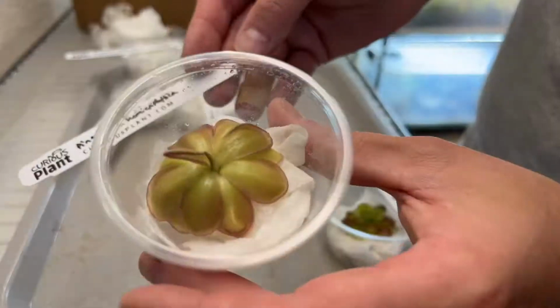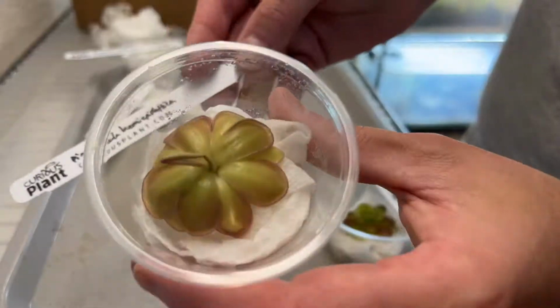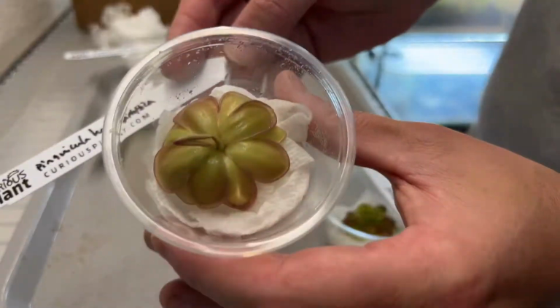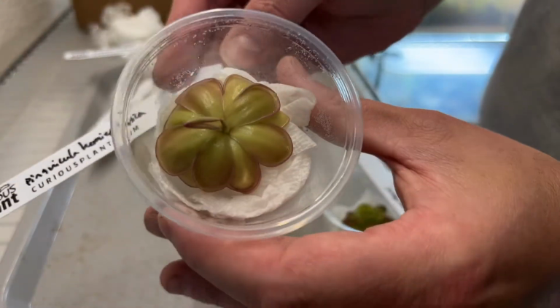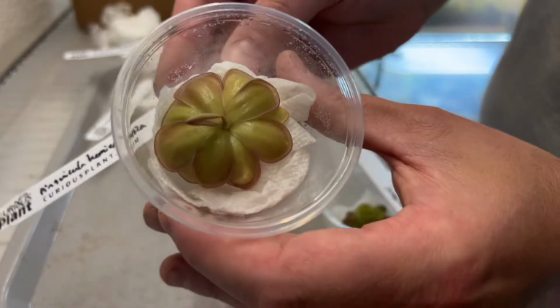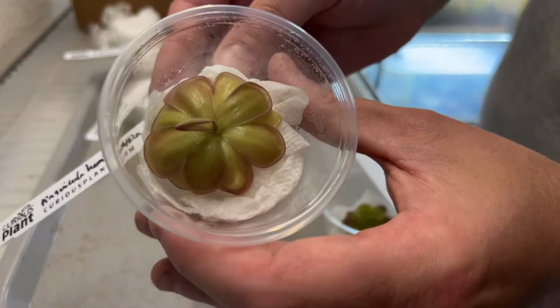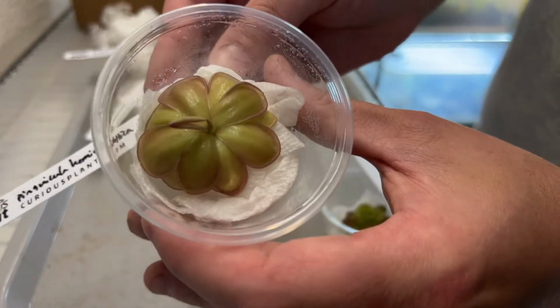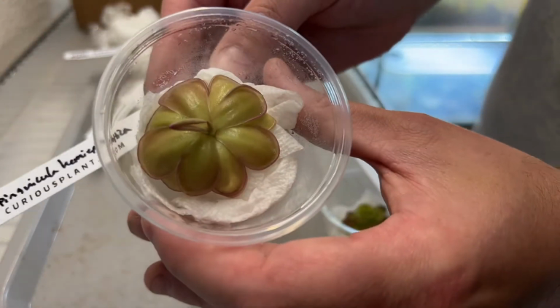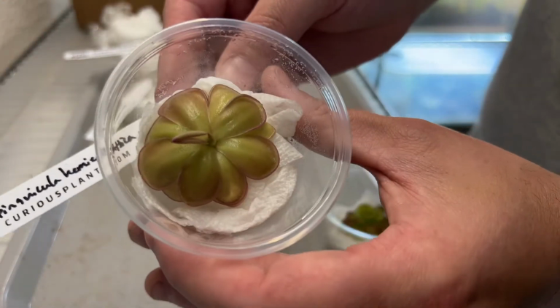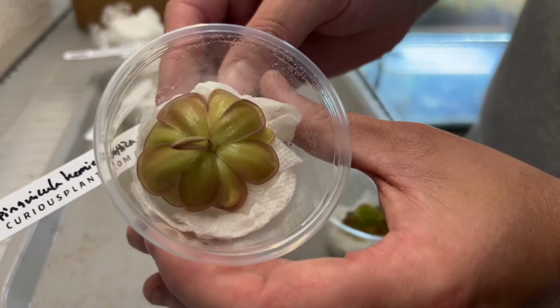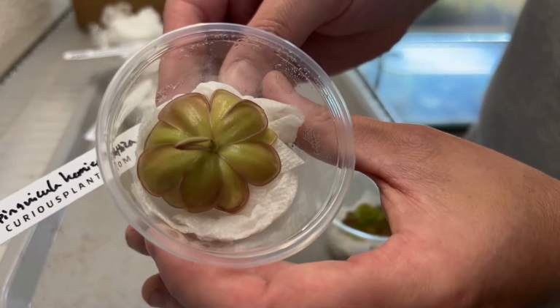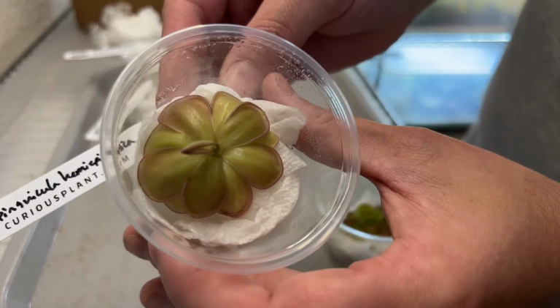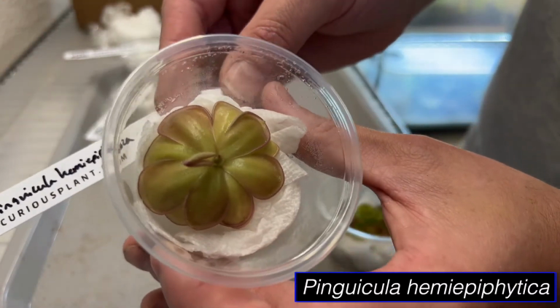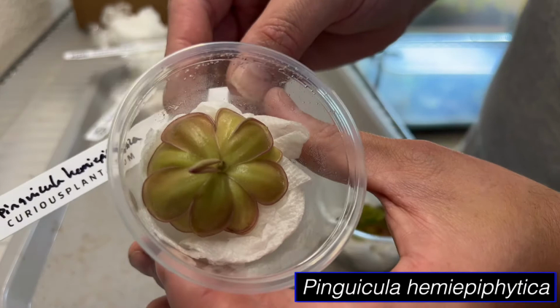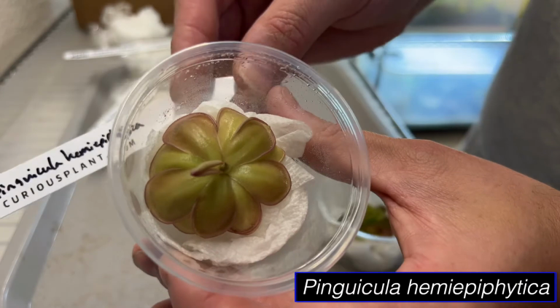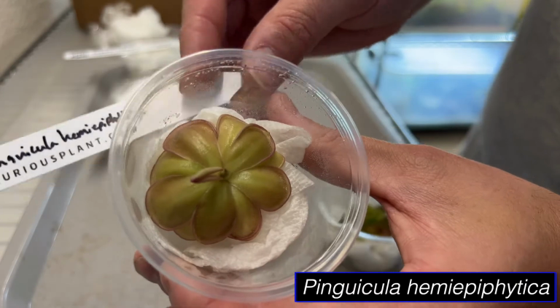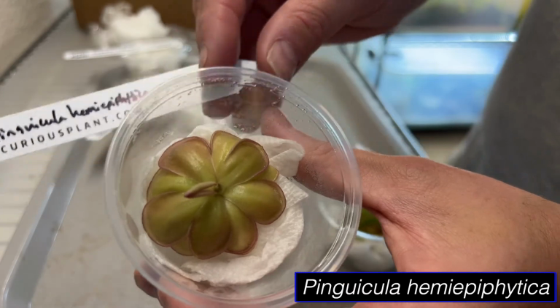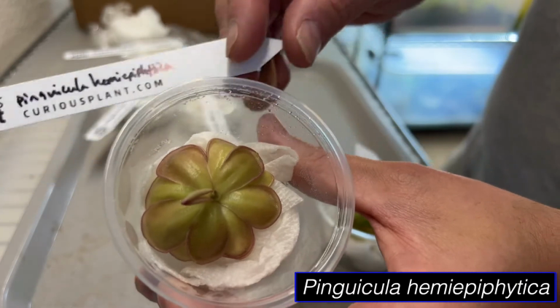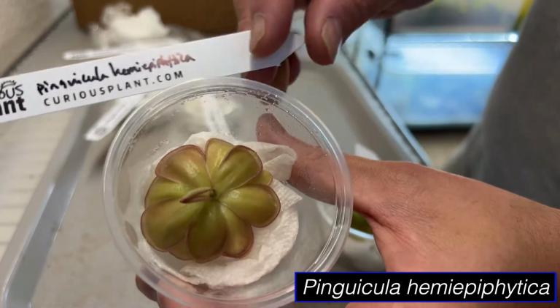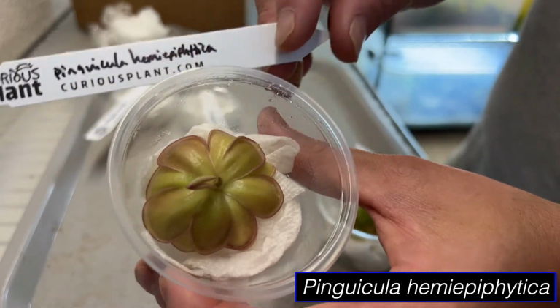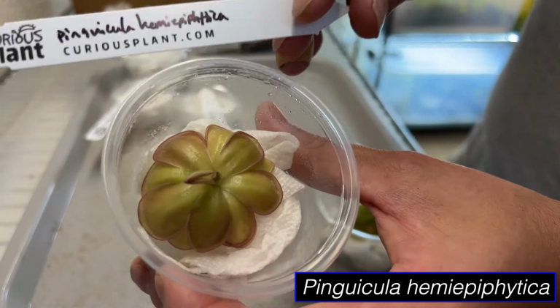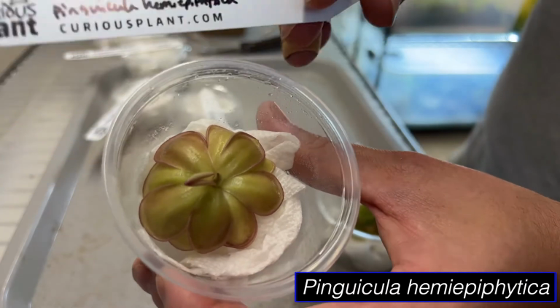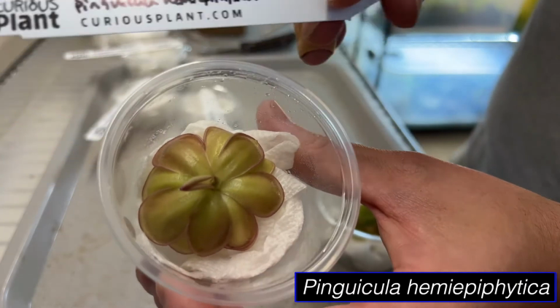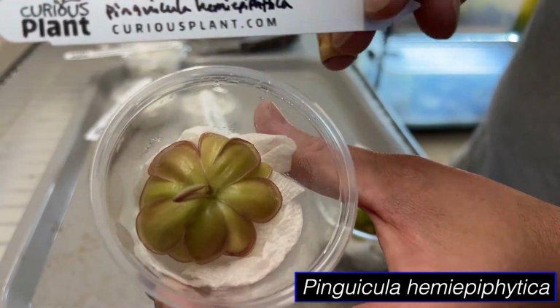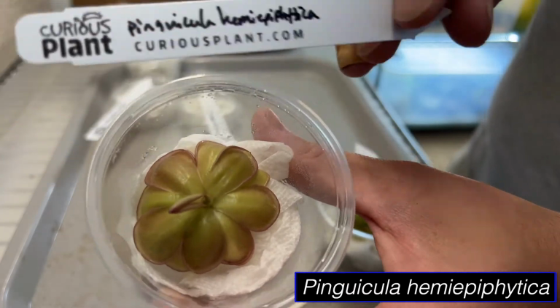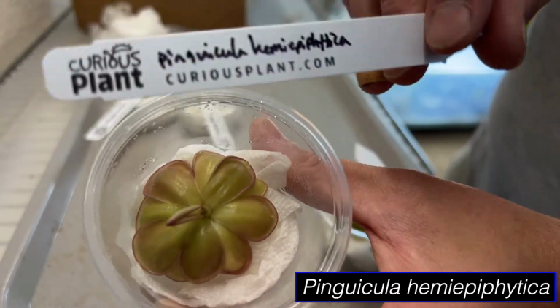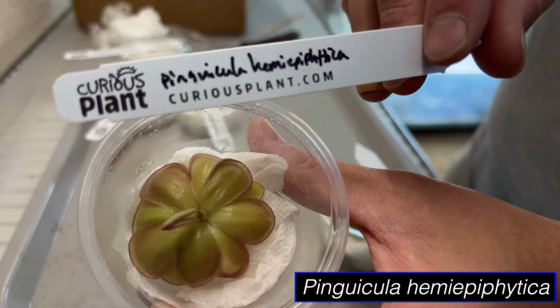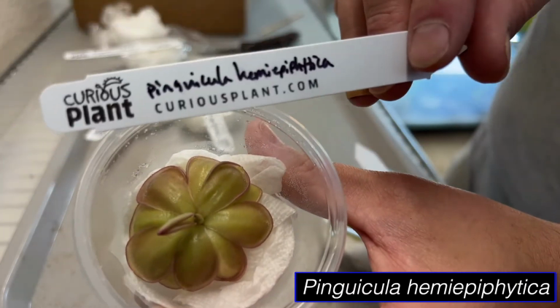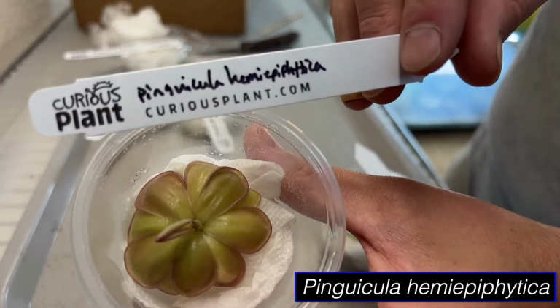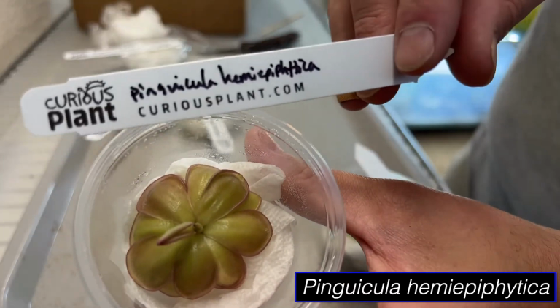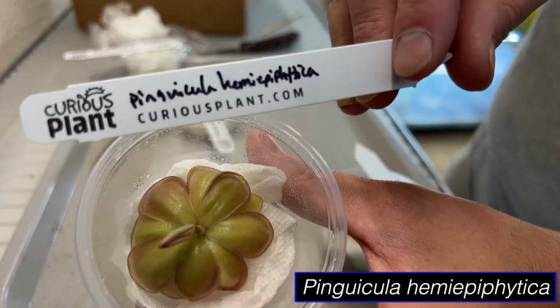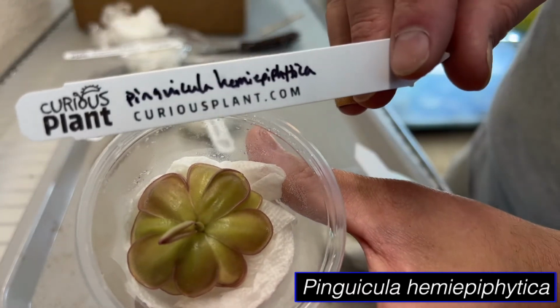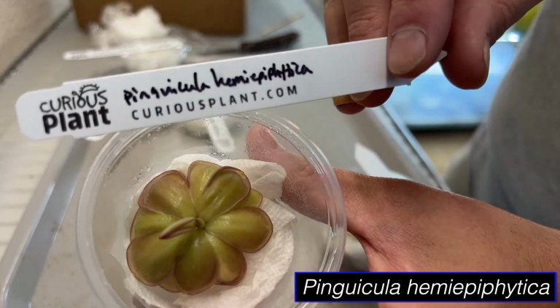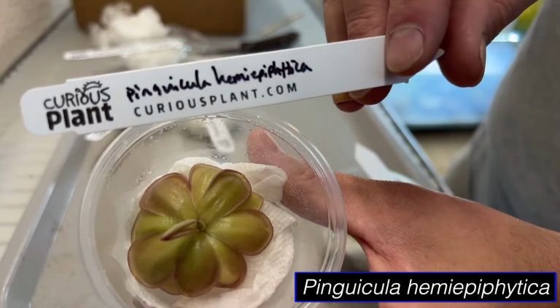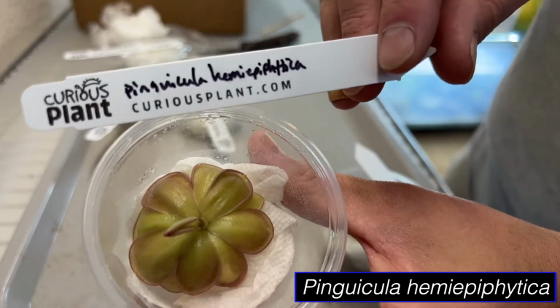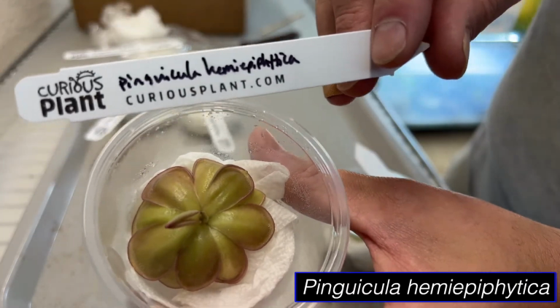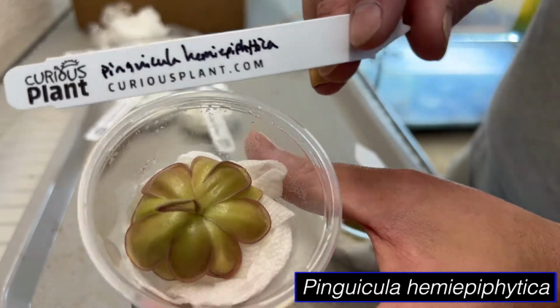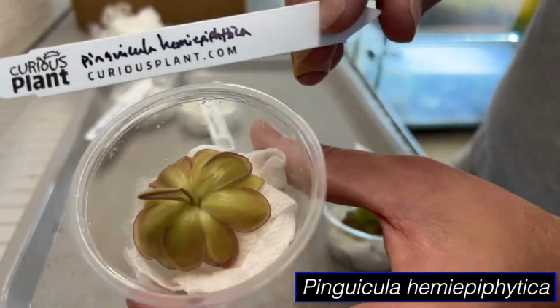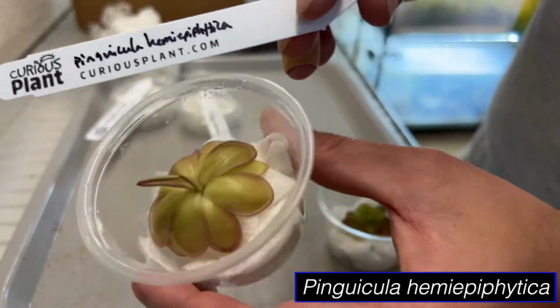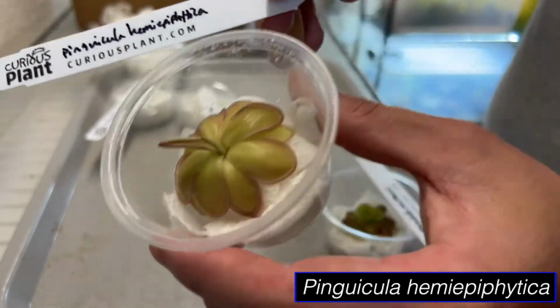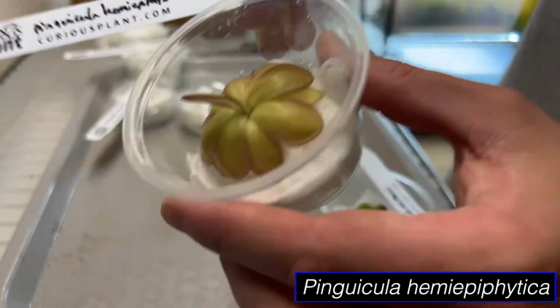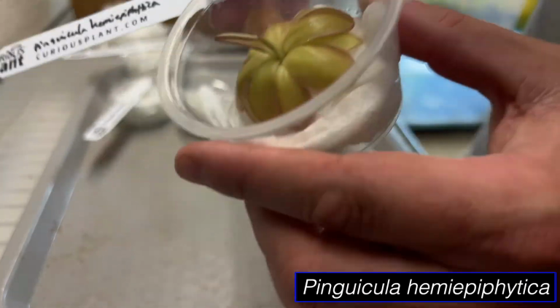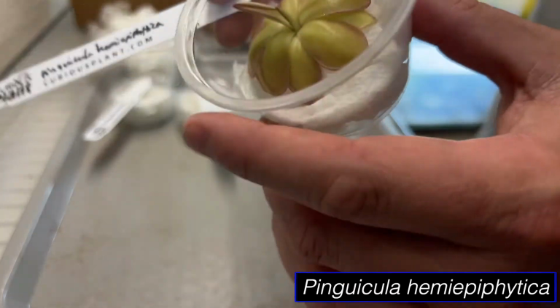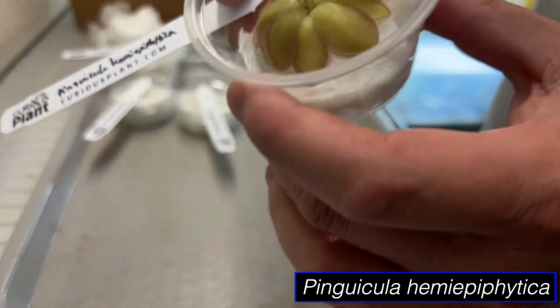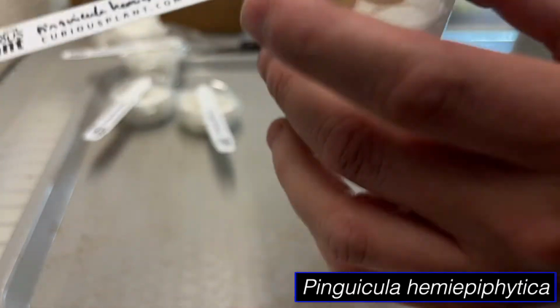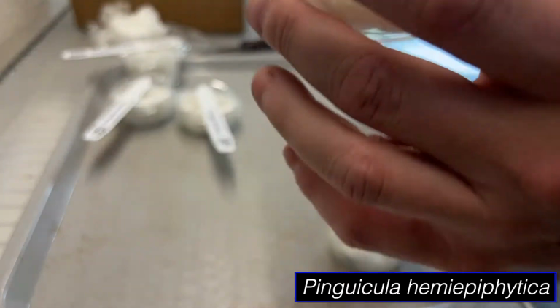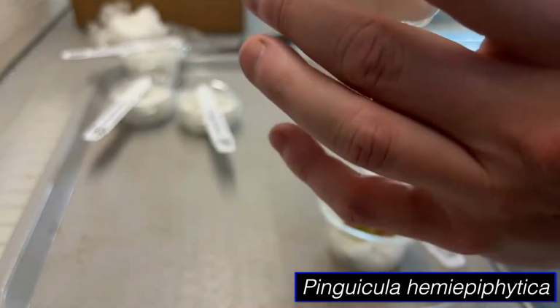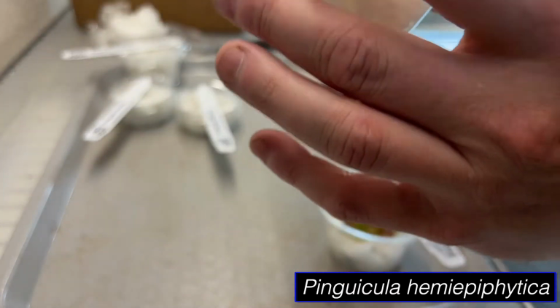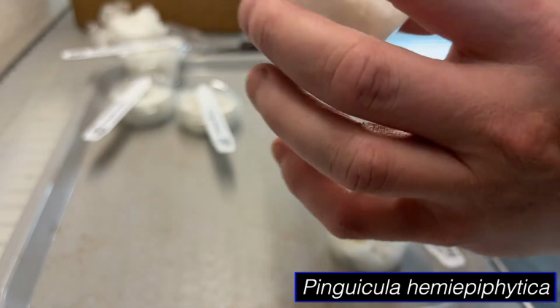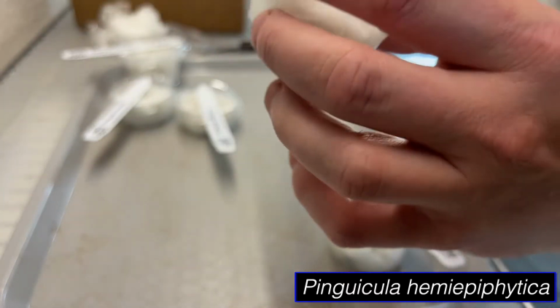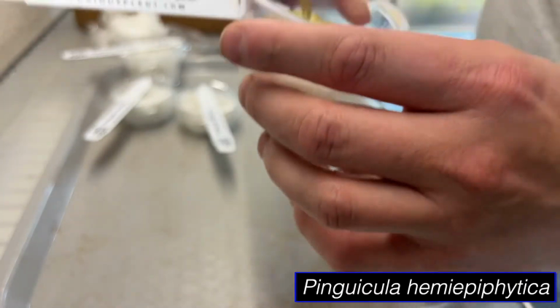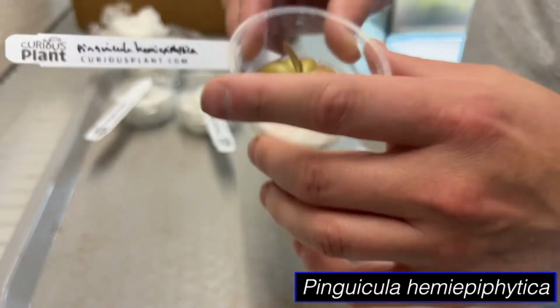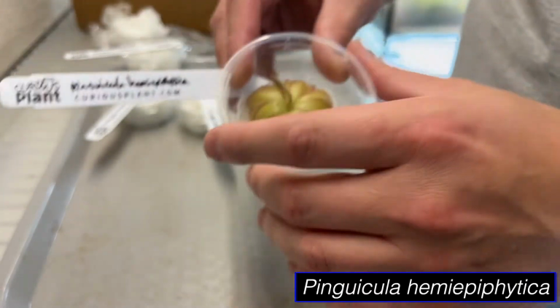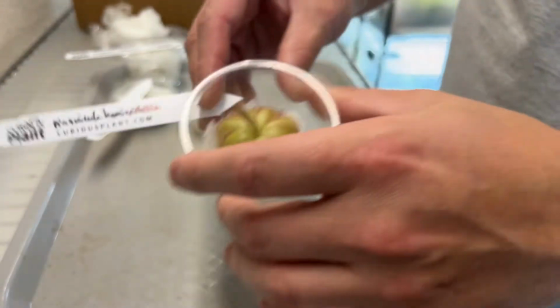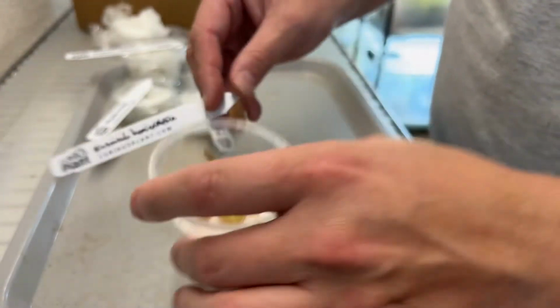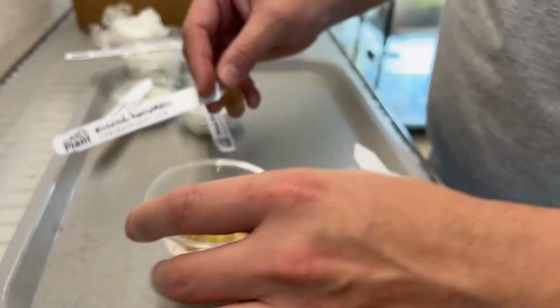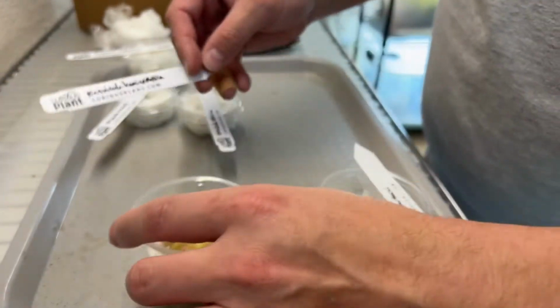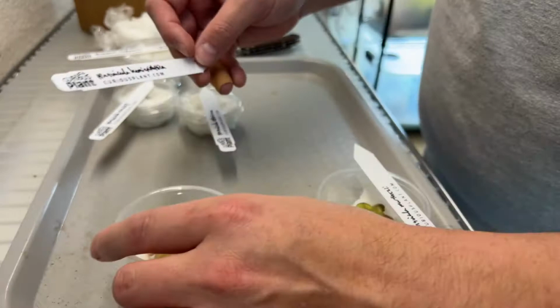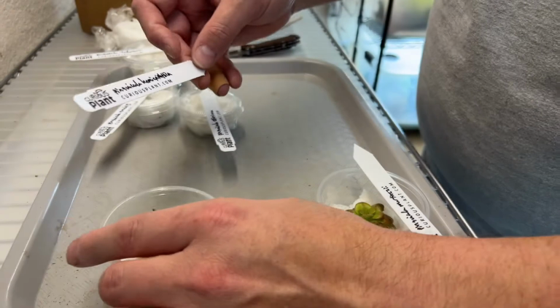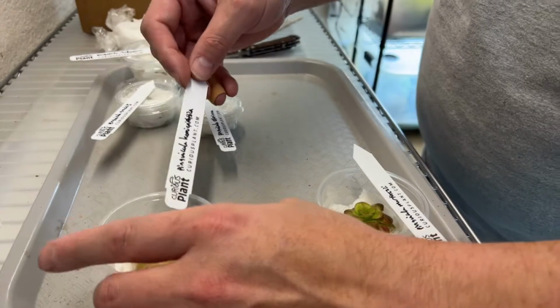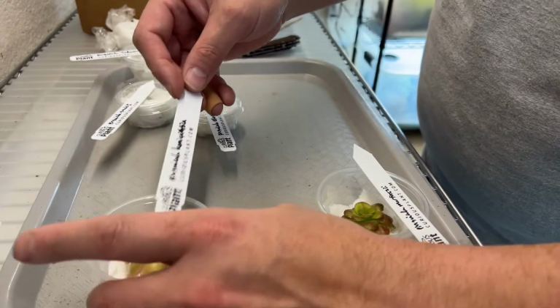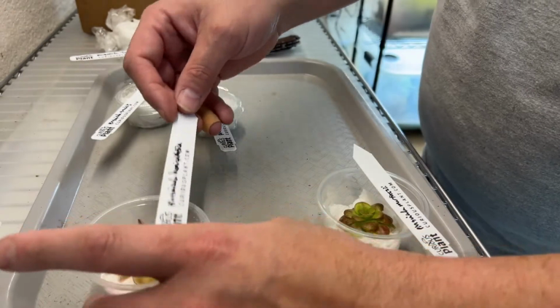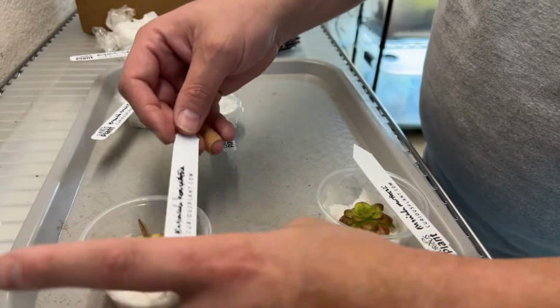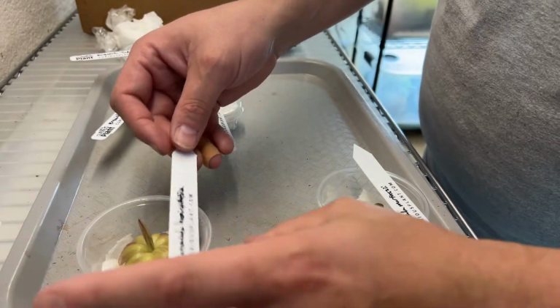This one is Hemi Epiphytica. Great size, nice color. Really nice so far. Very pleased.